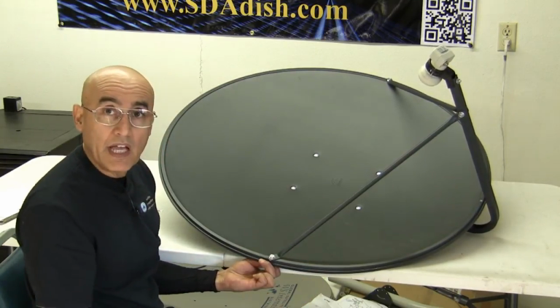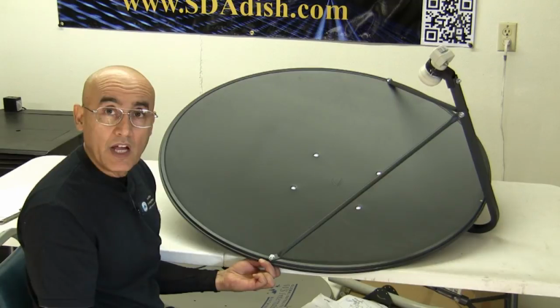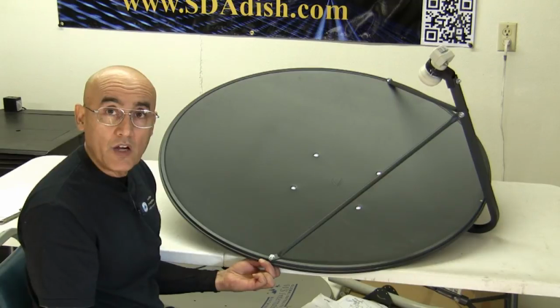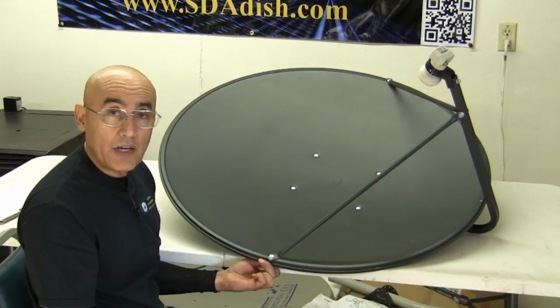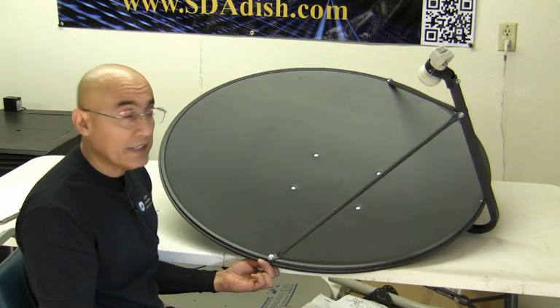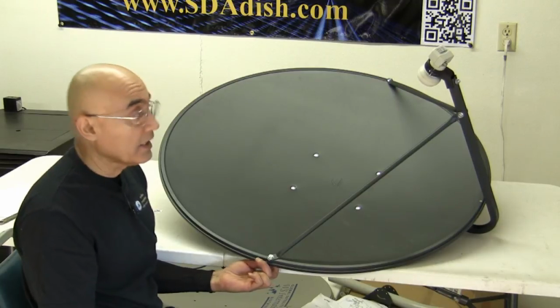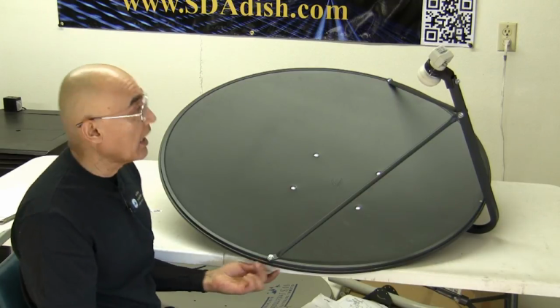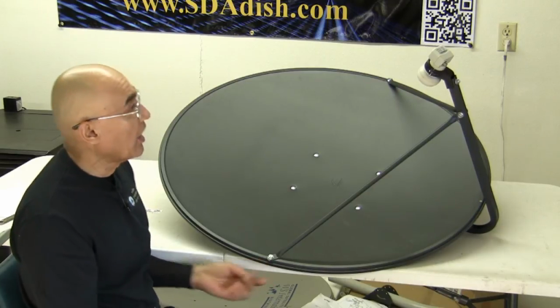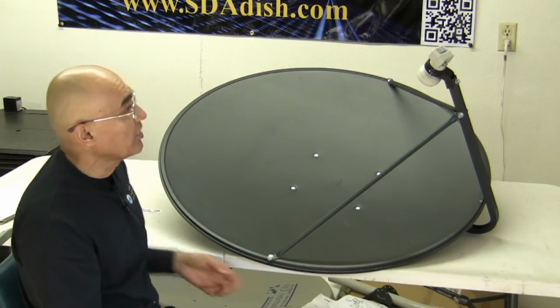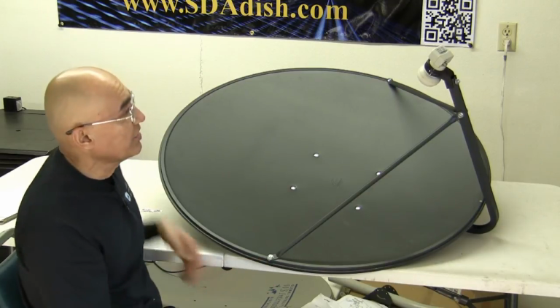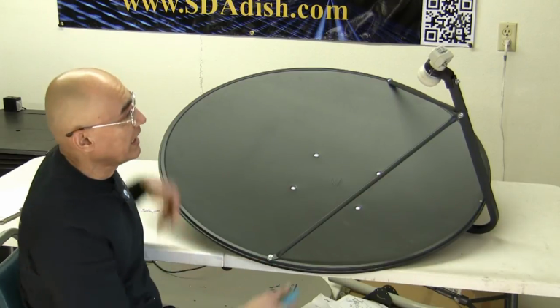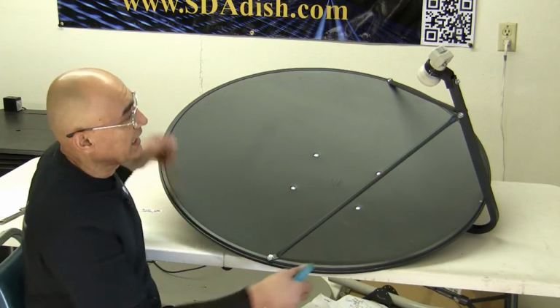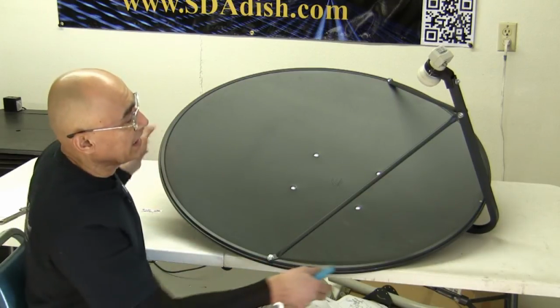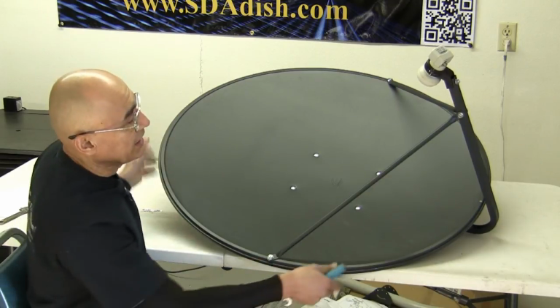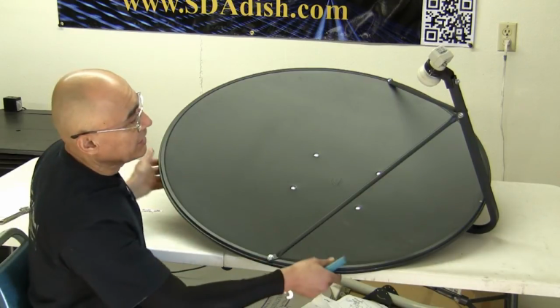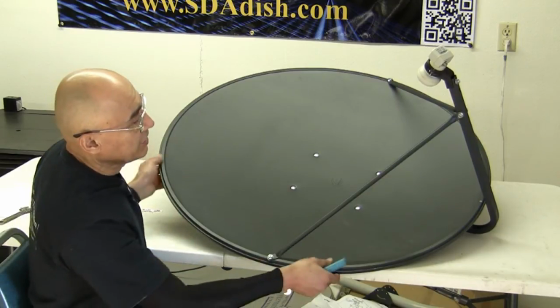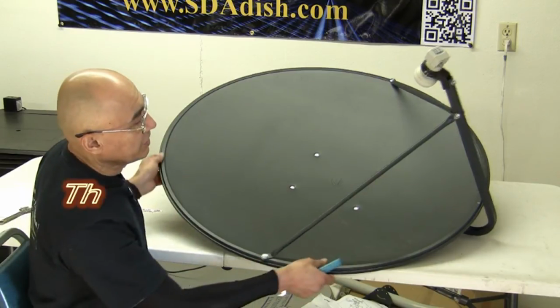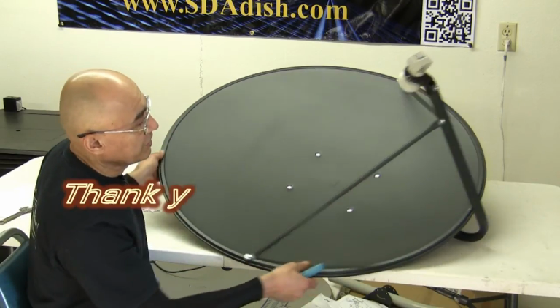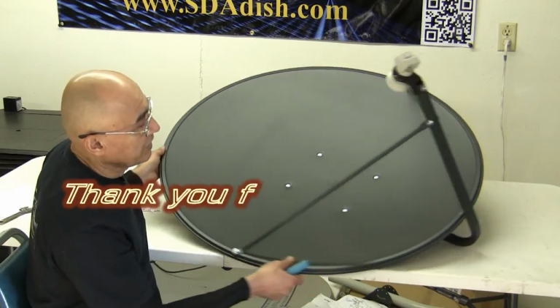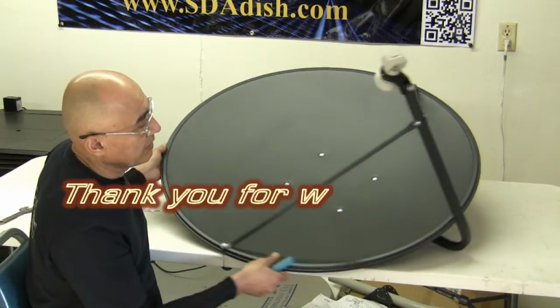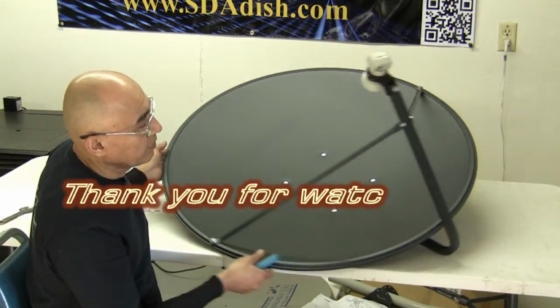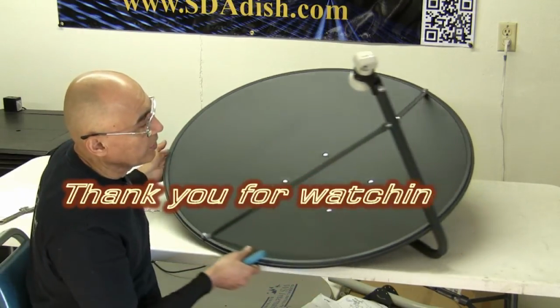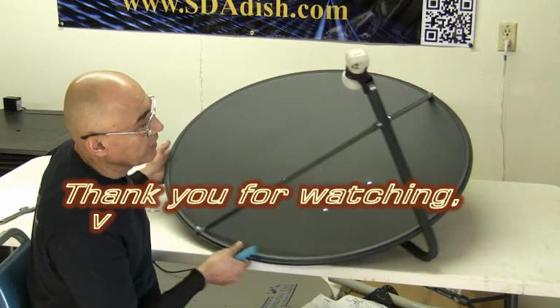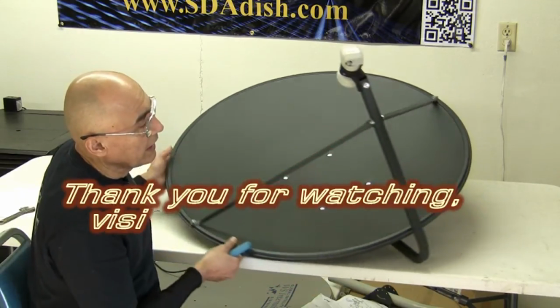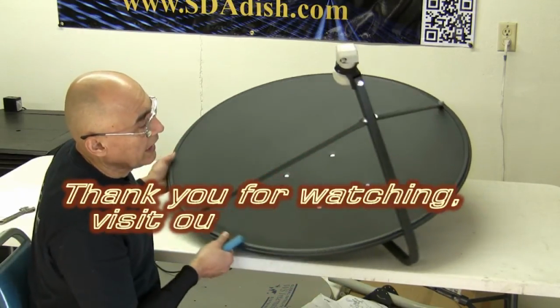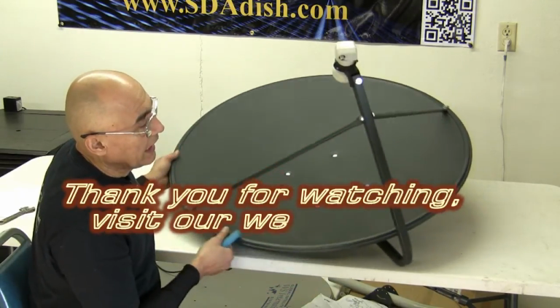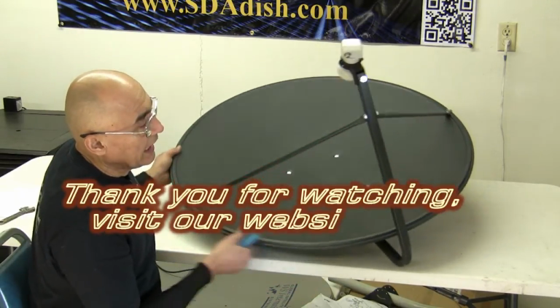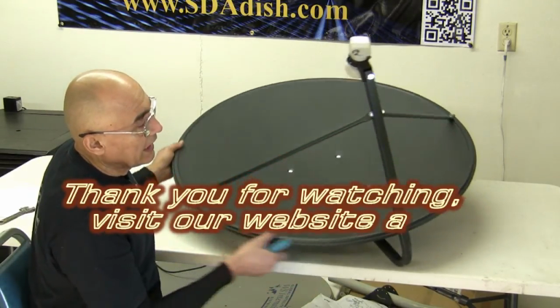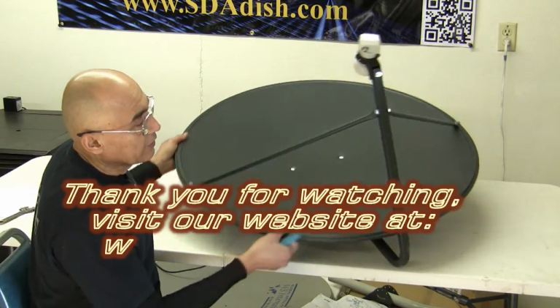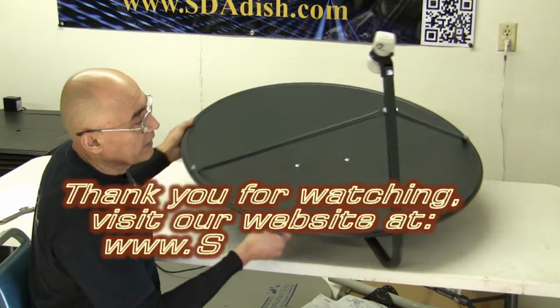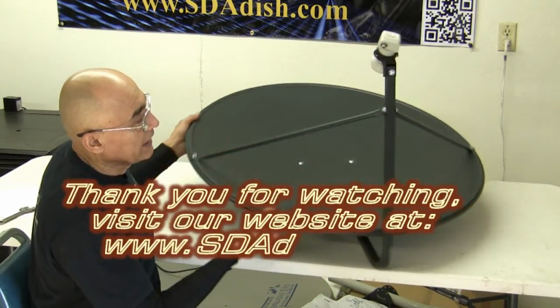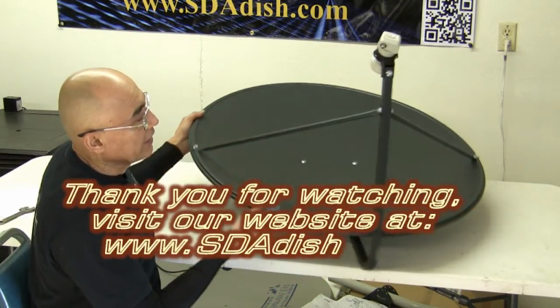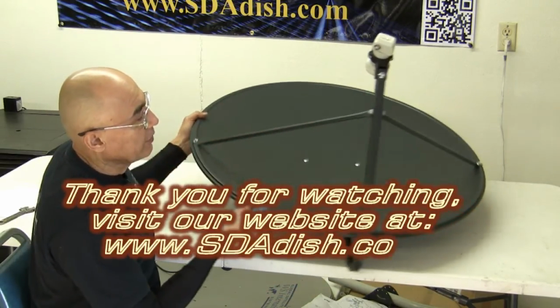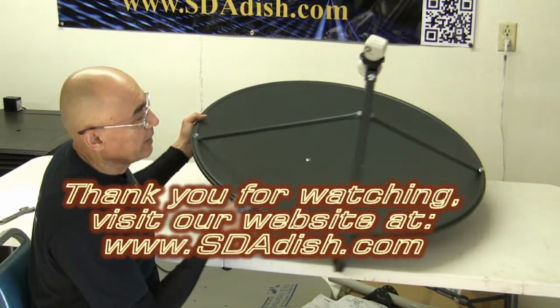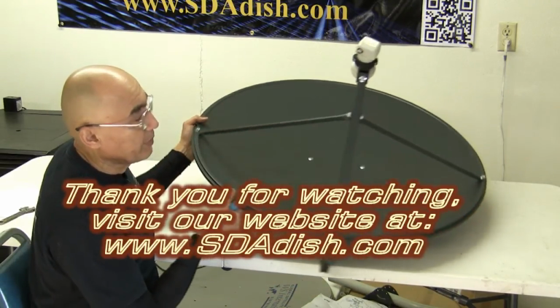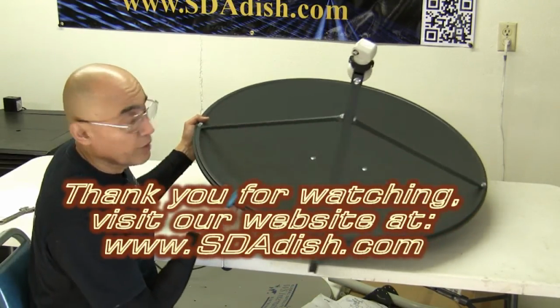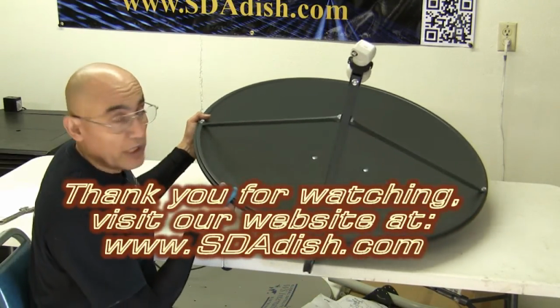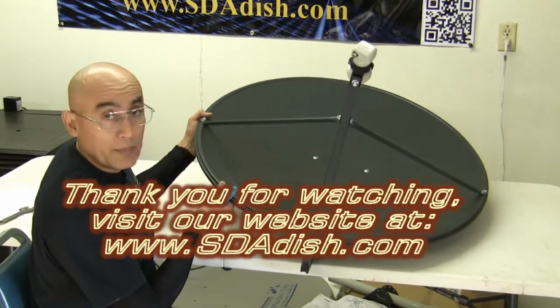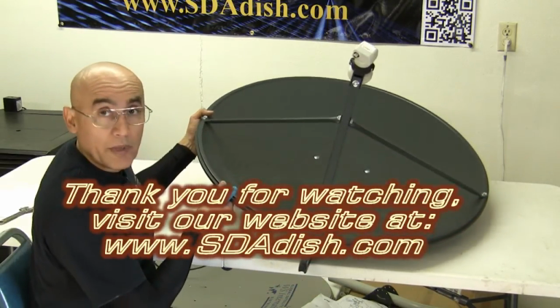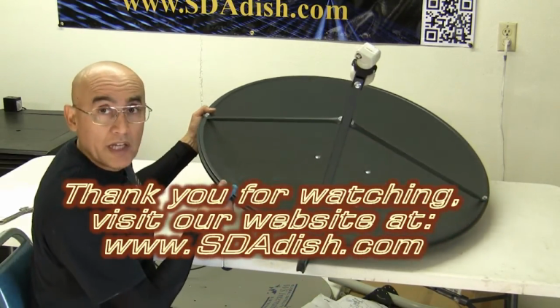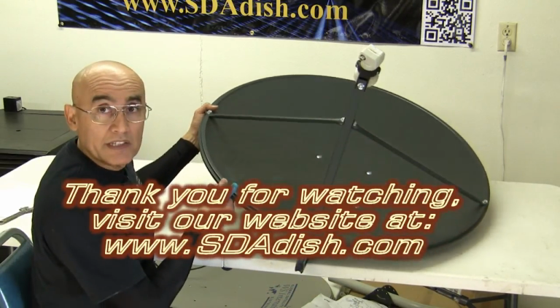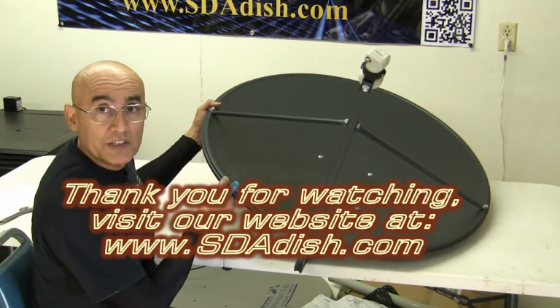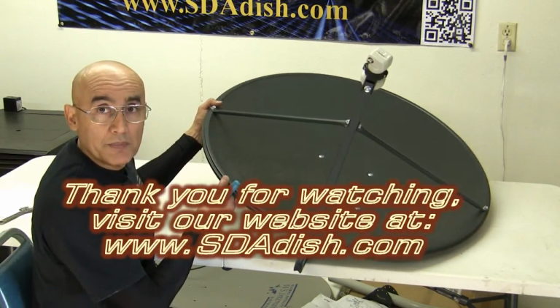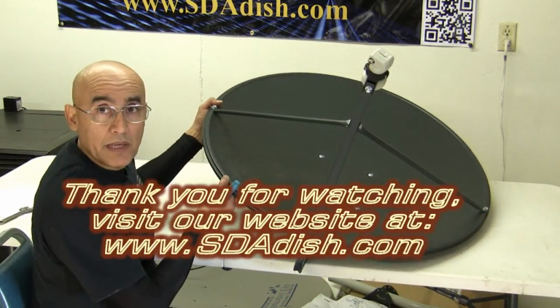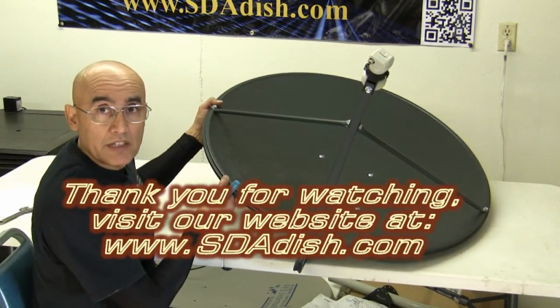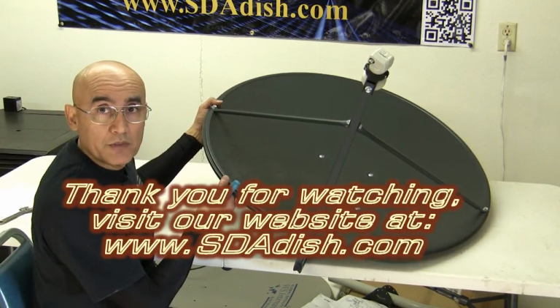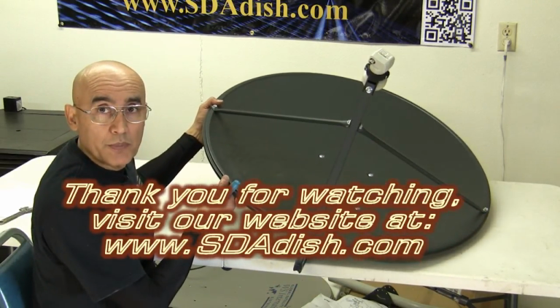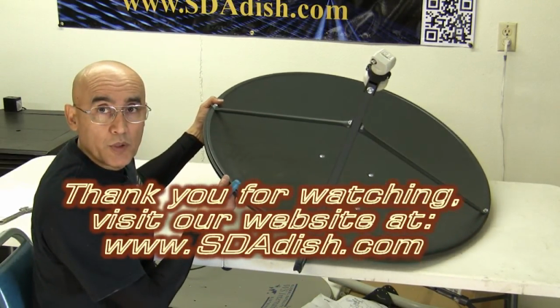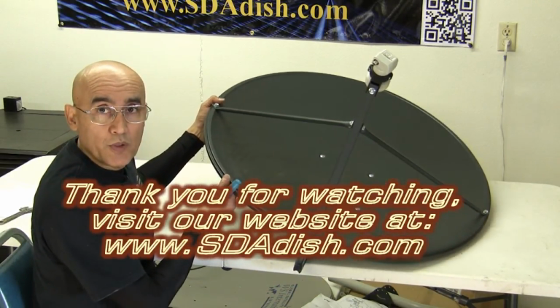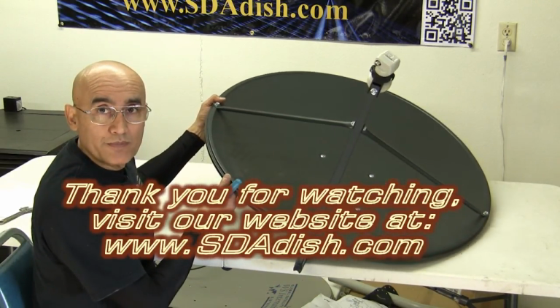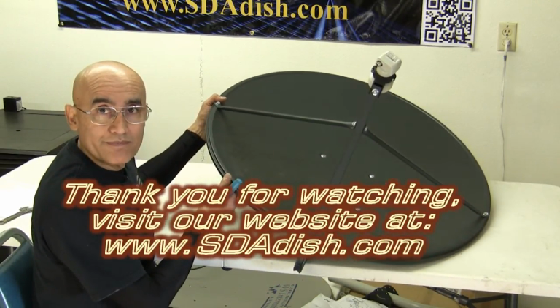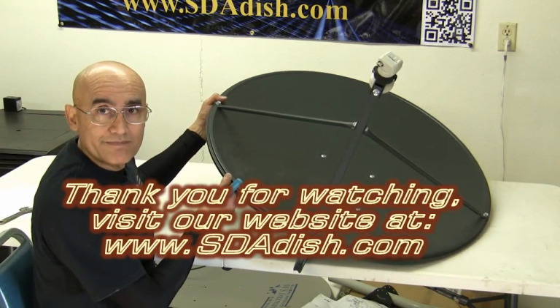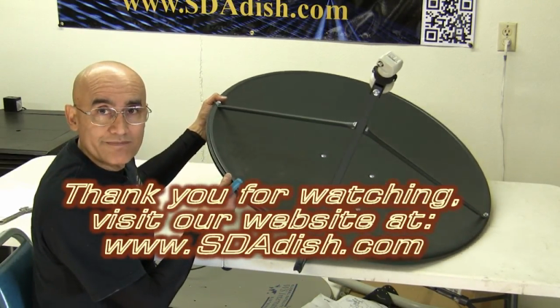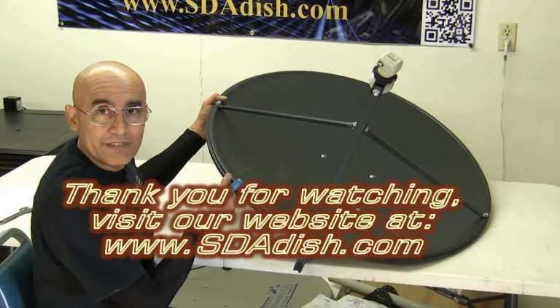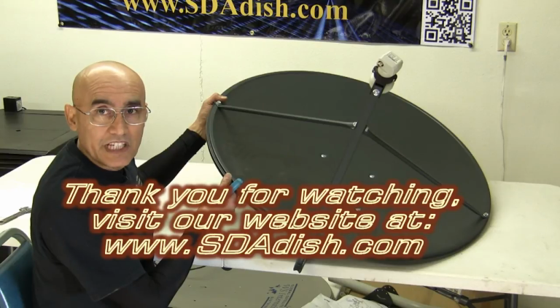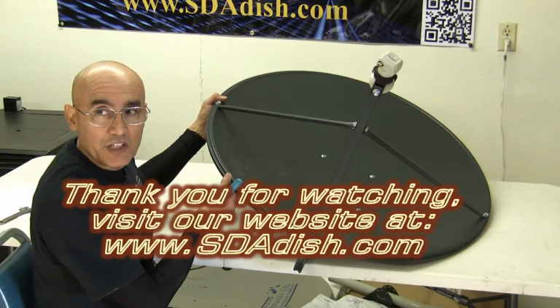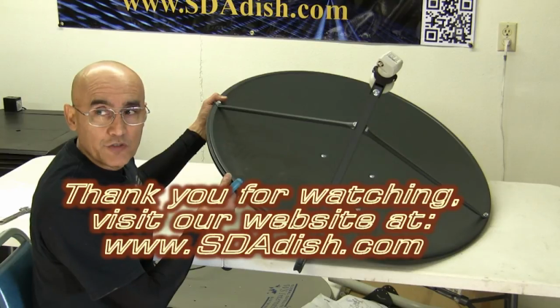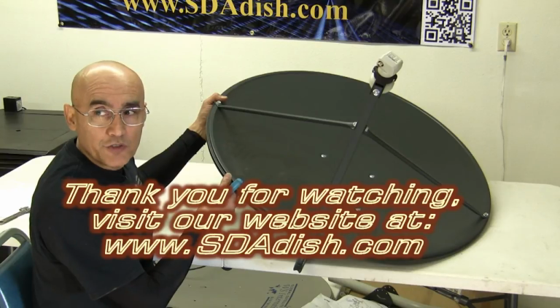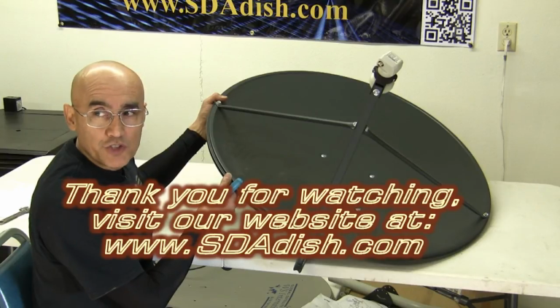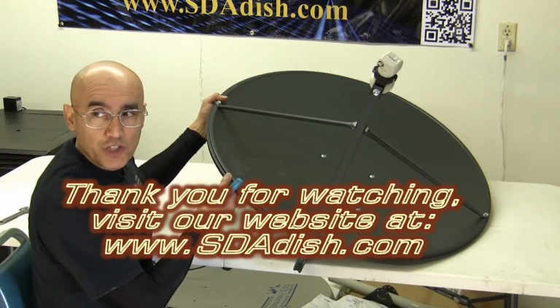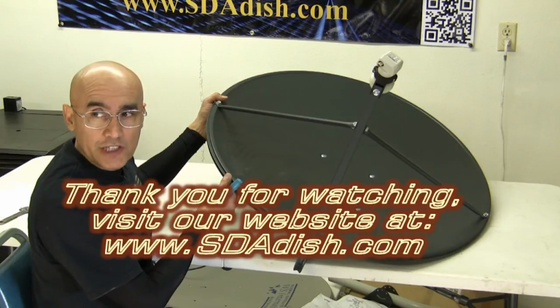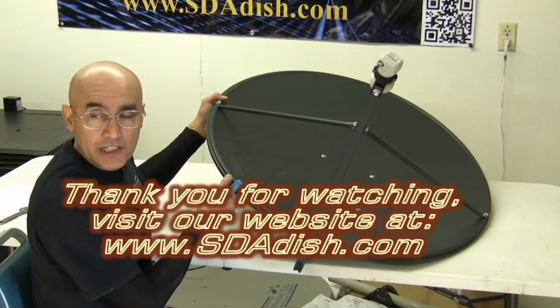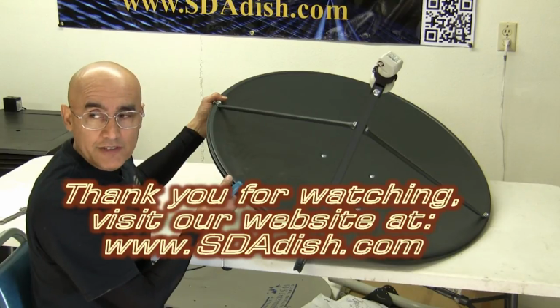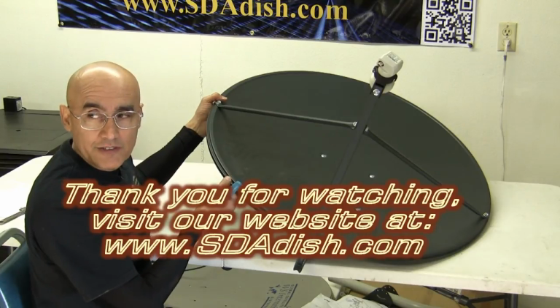Our satellite dish is assembled and ready to be put up on its mast pole. Thank you for joining us.